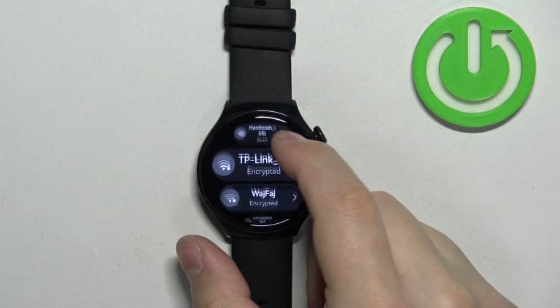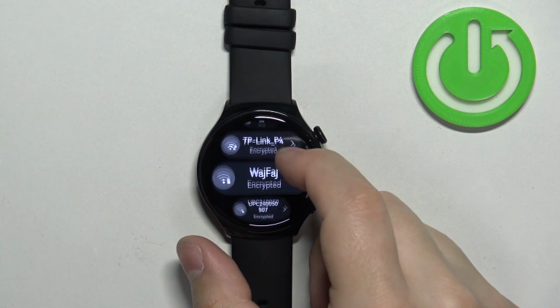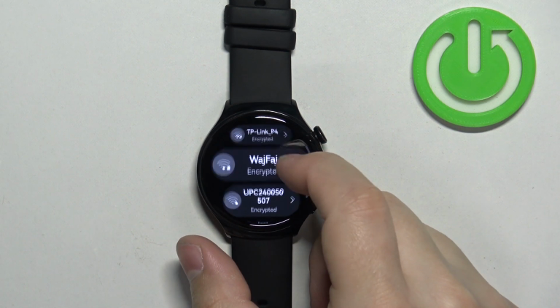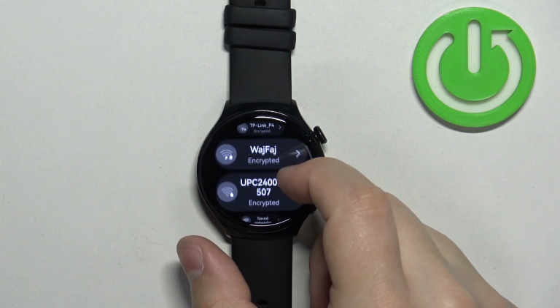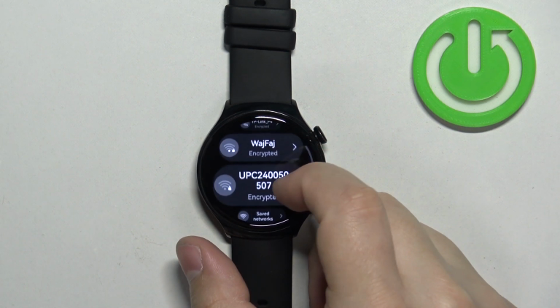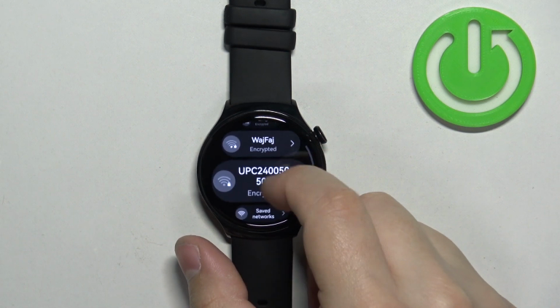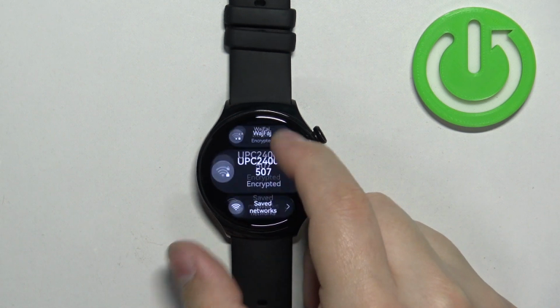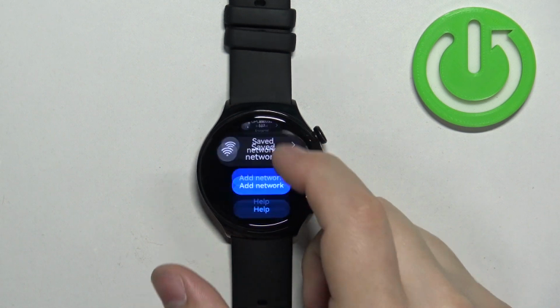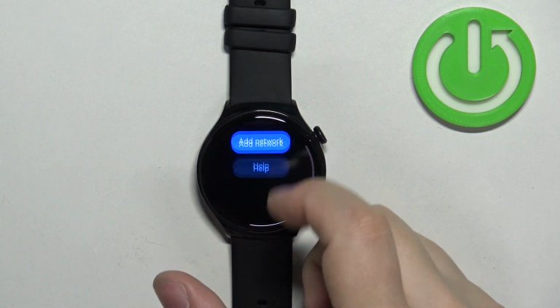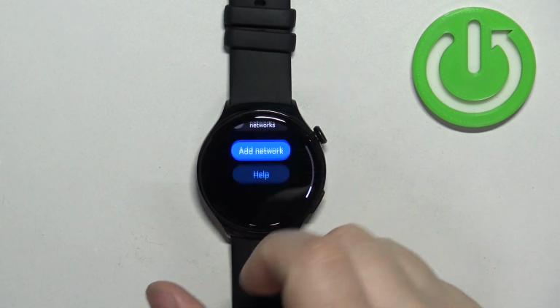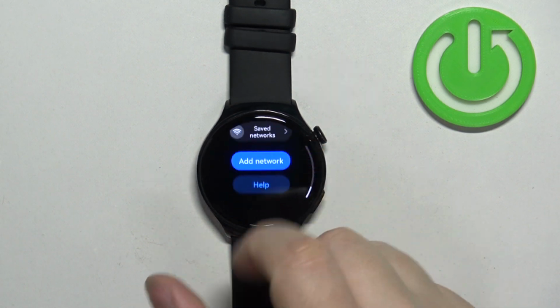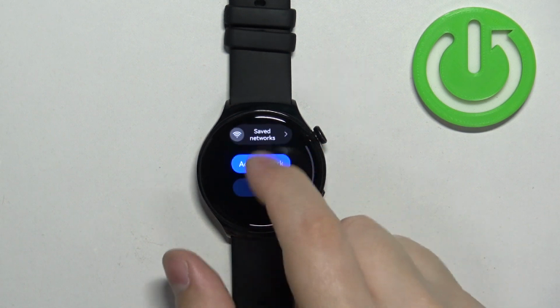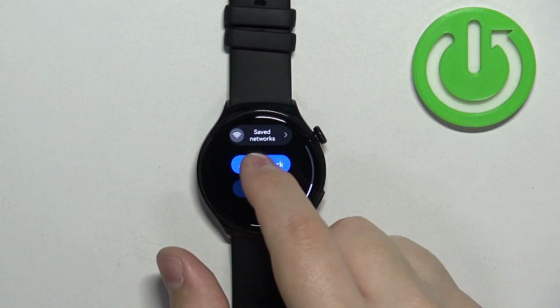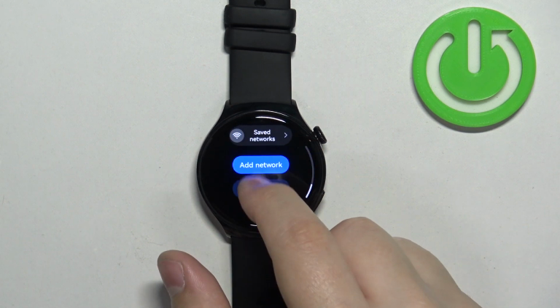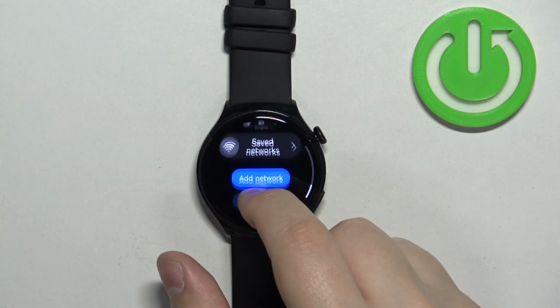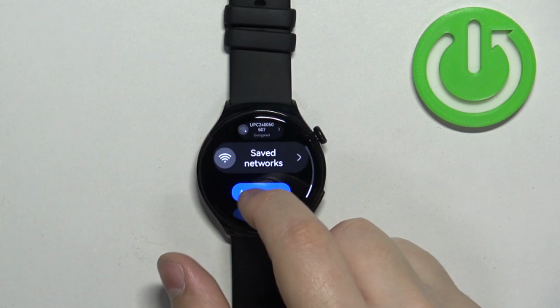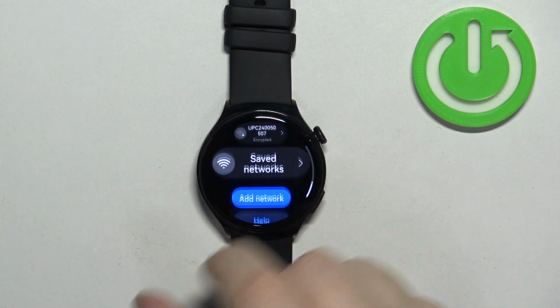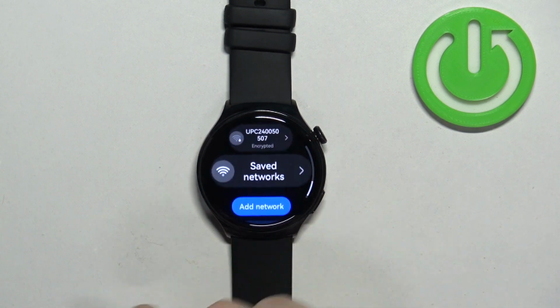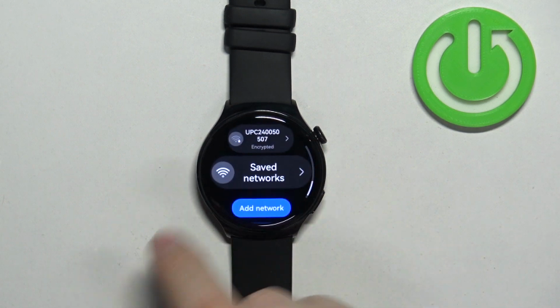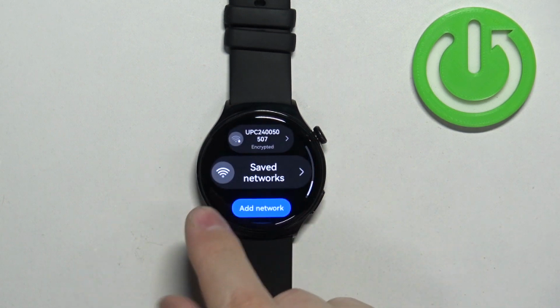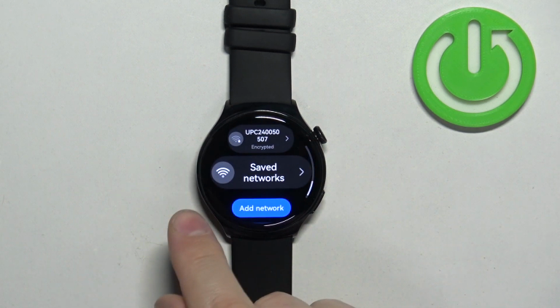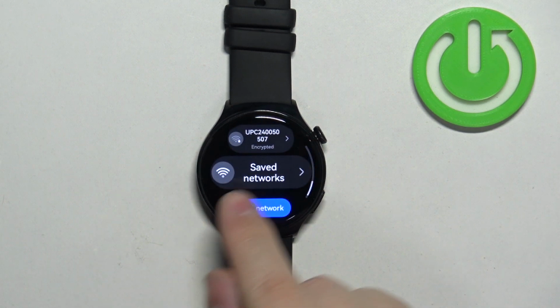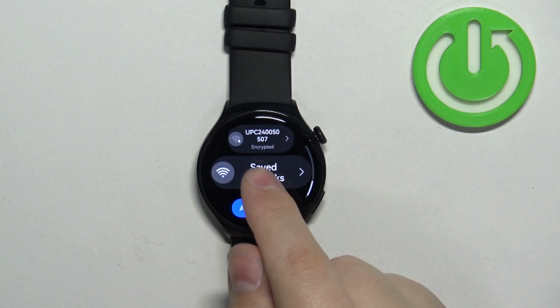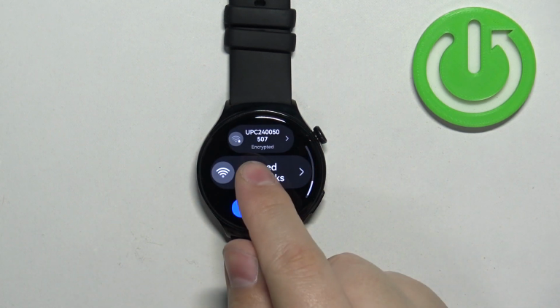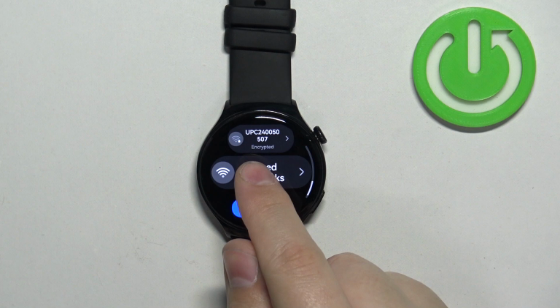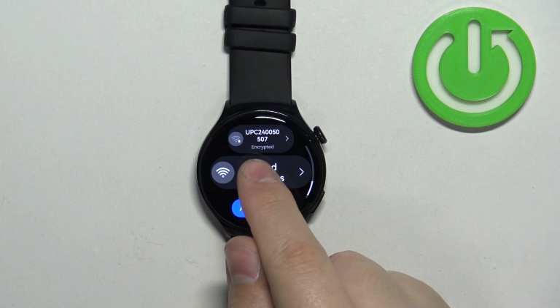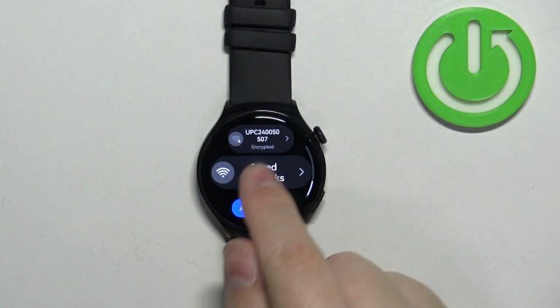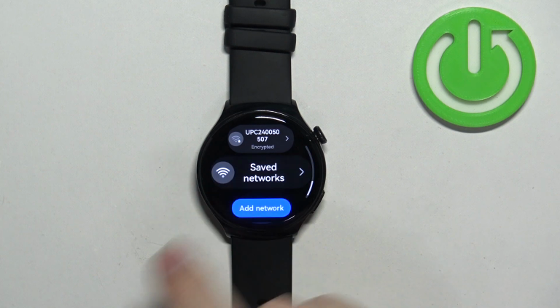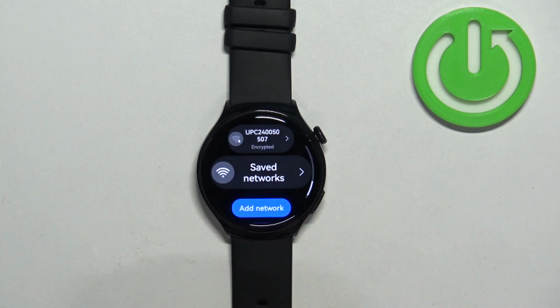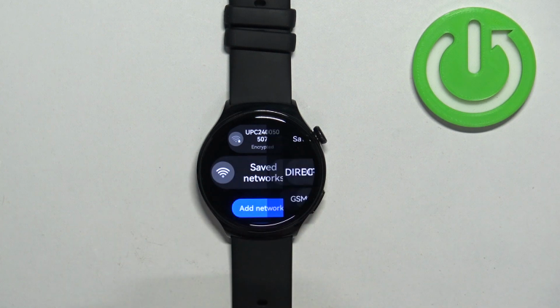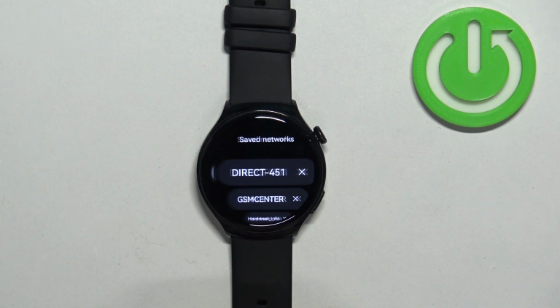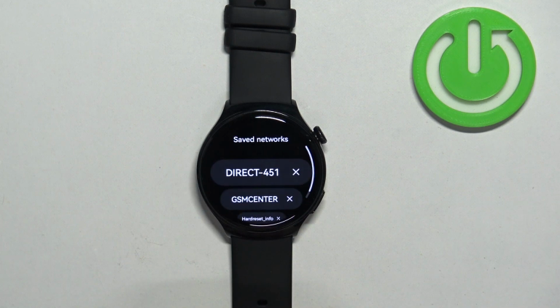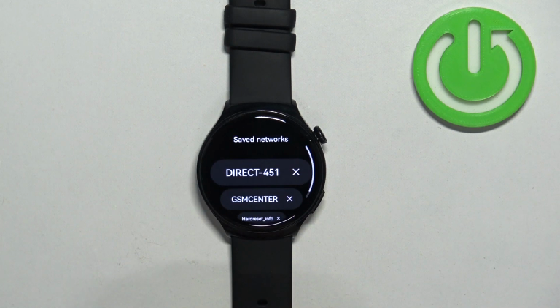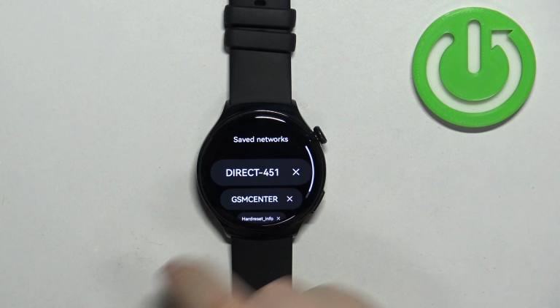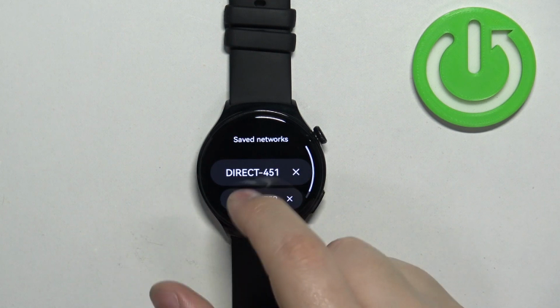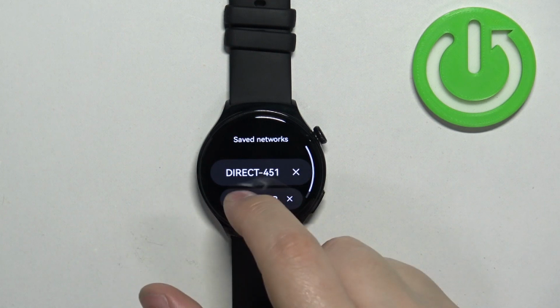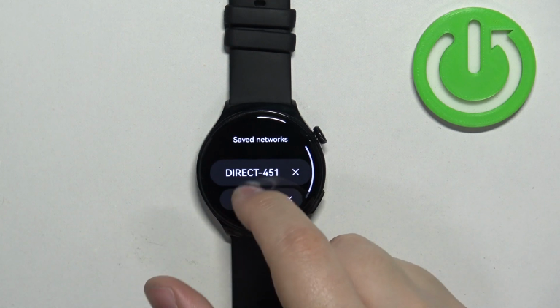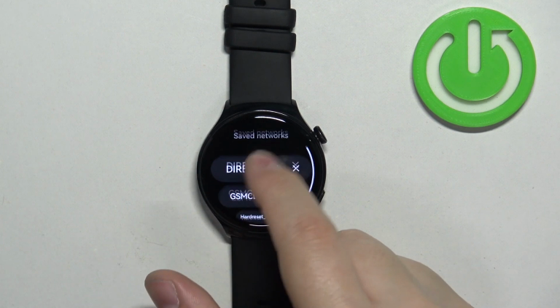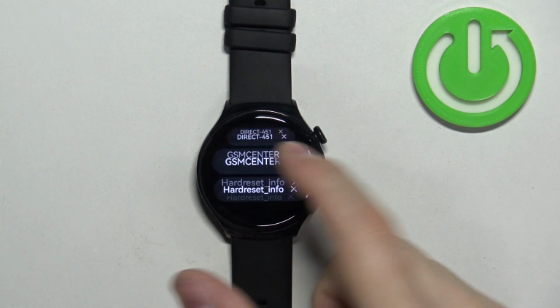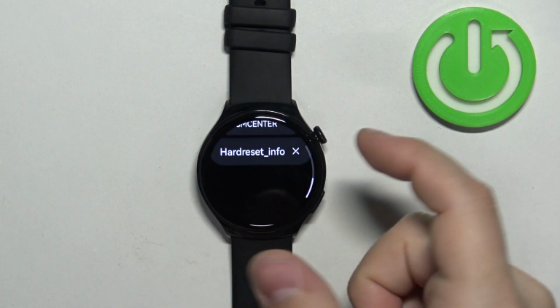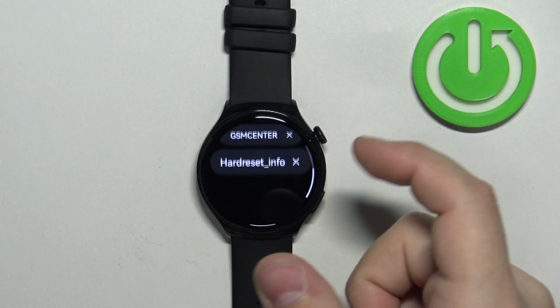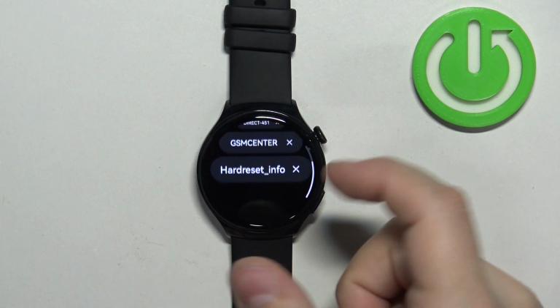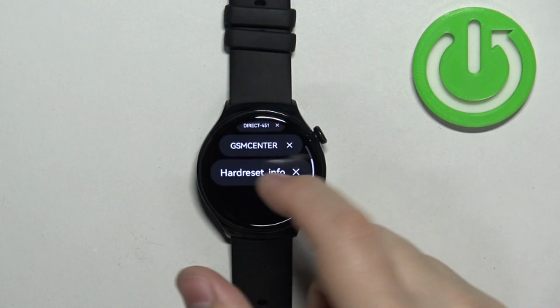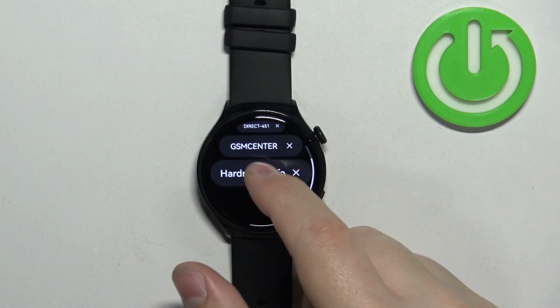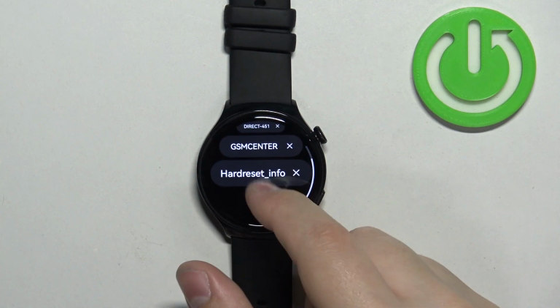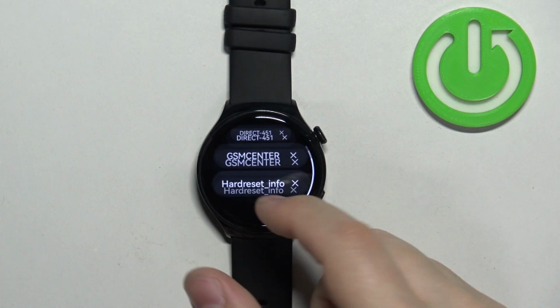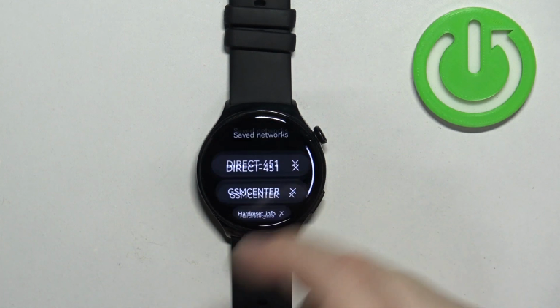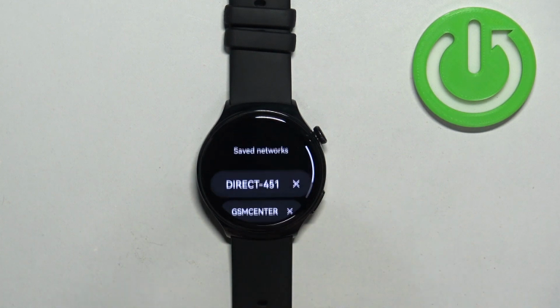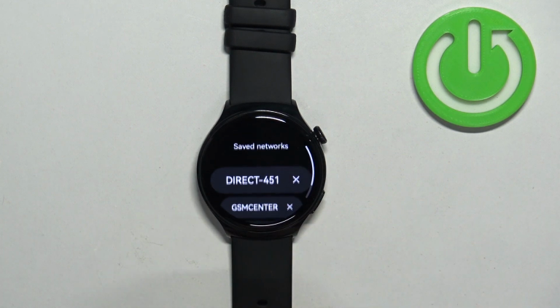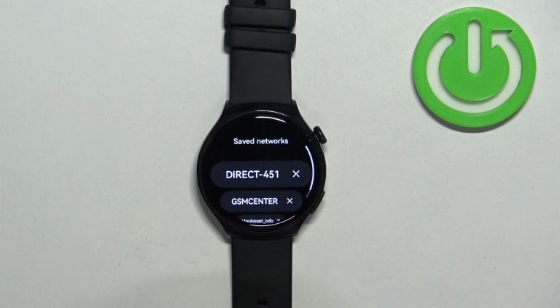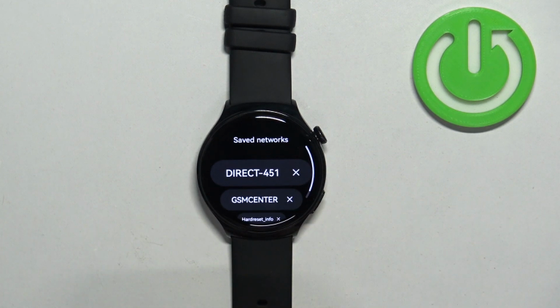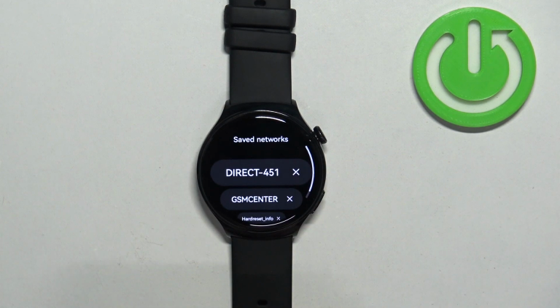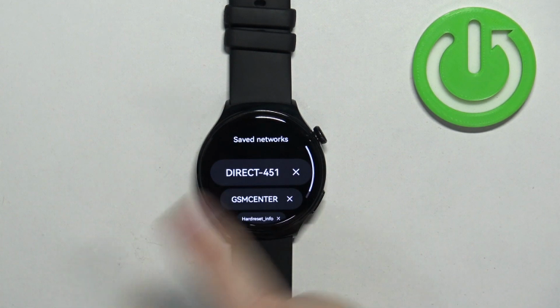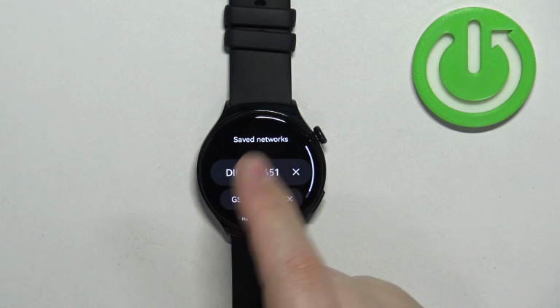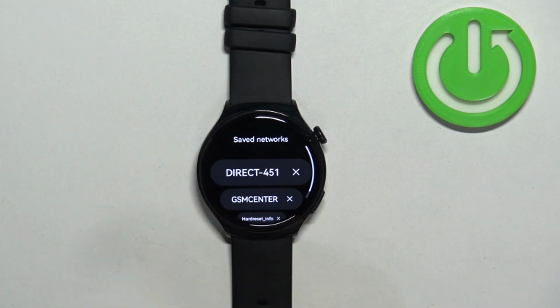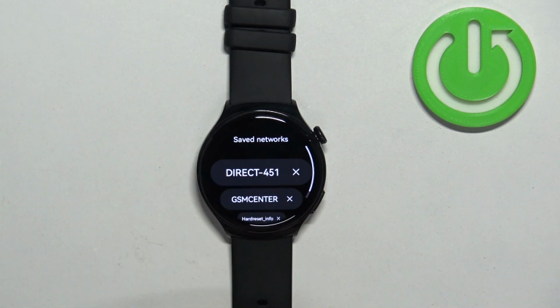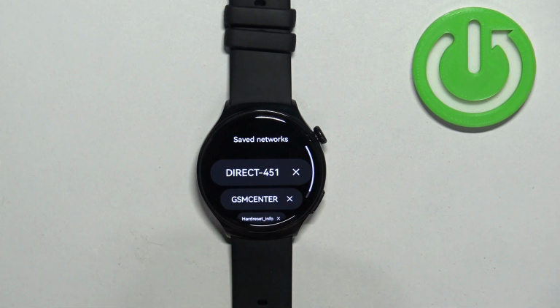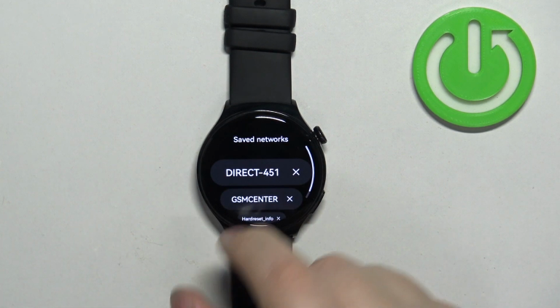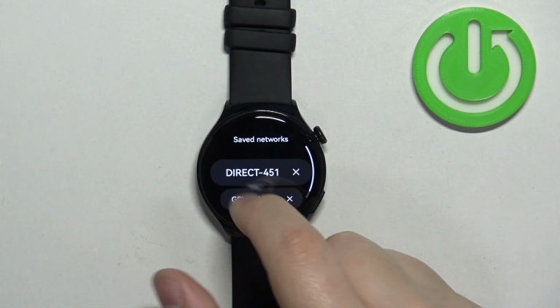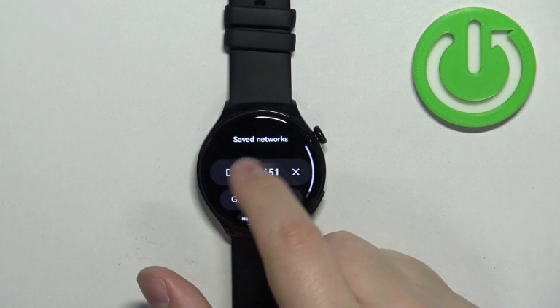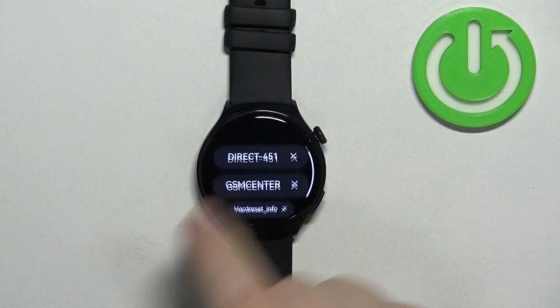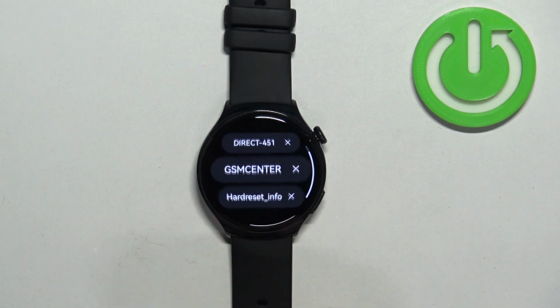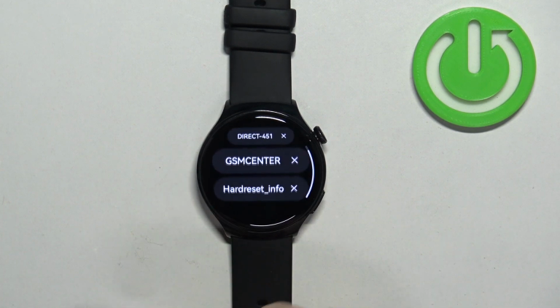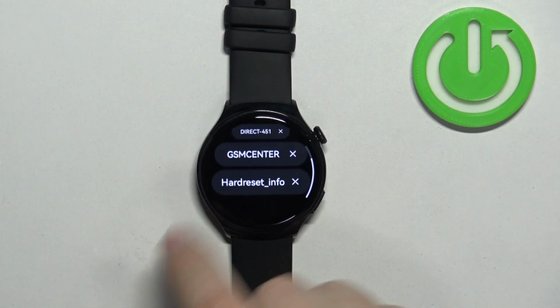Once you're done, you can also scroll down and tap on the Saved Networks list to see the list of networks your watch is connected to.